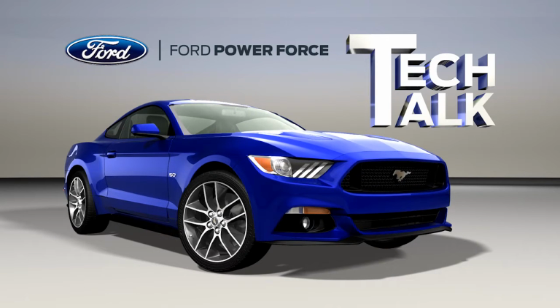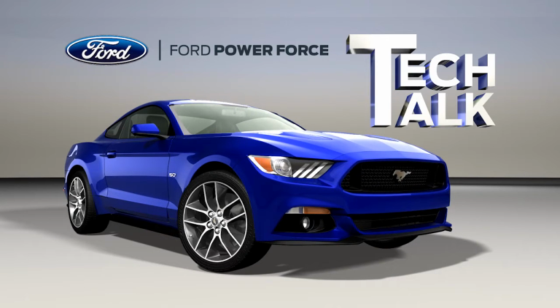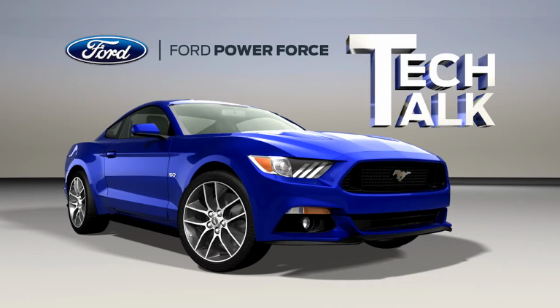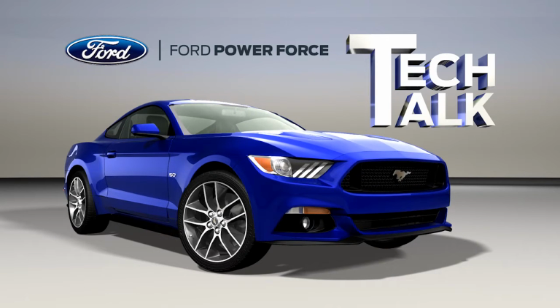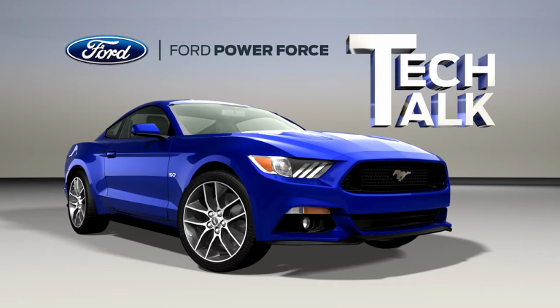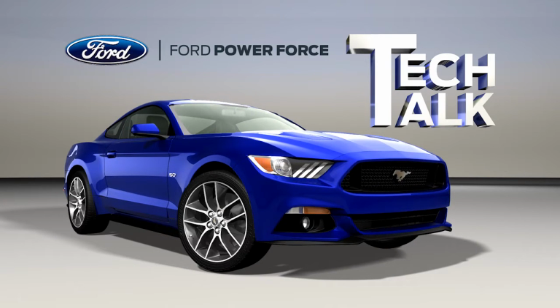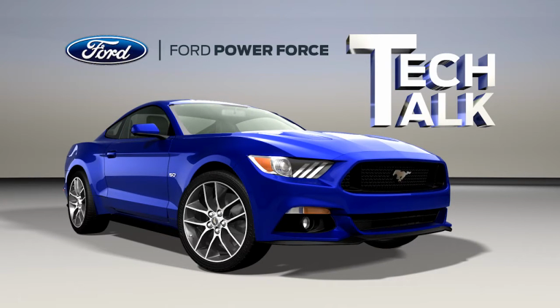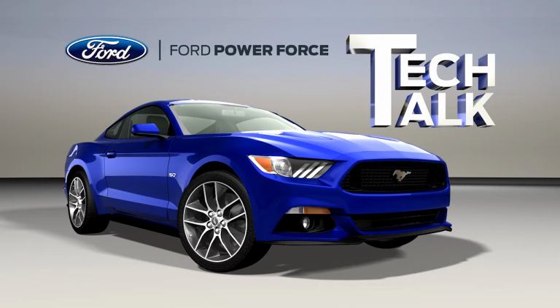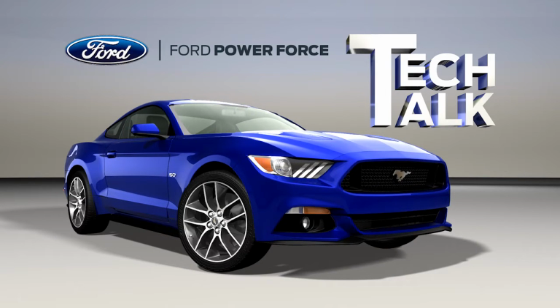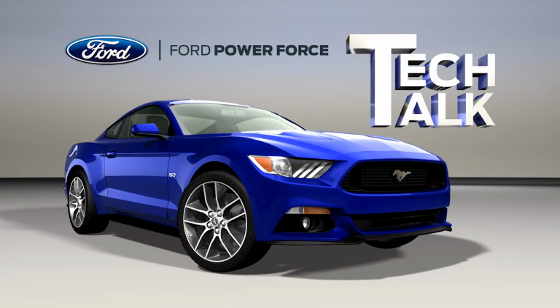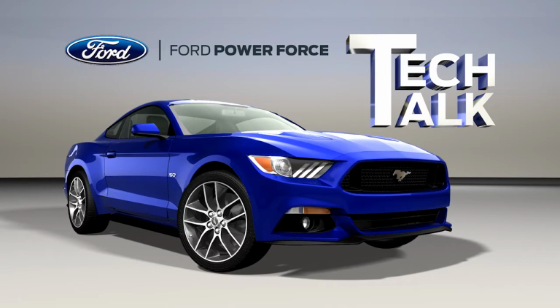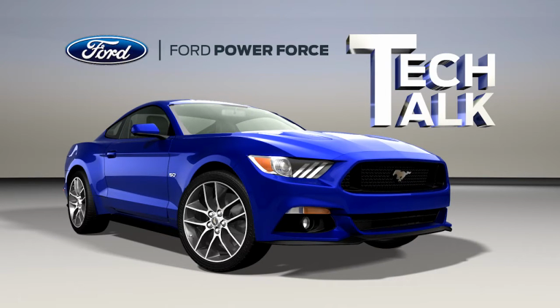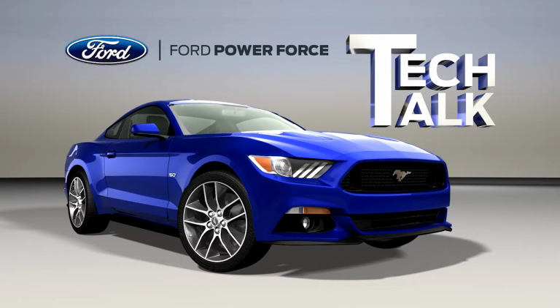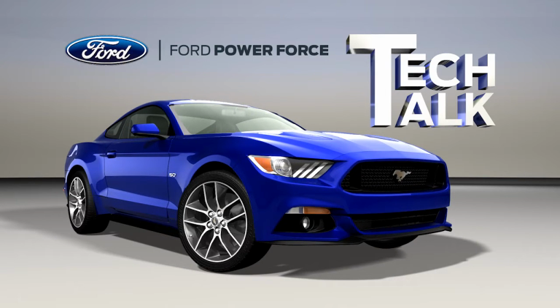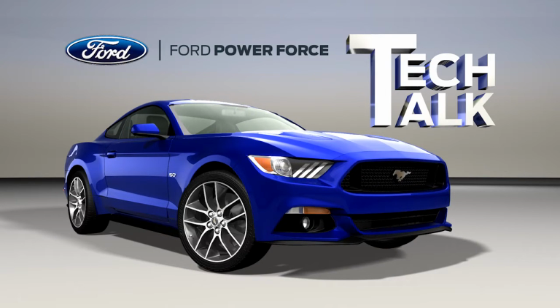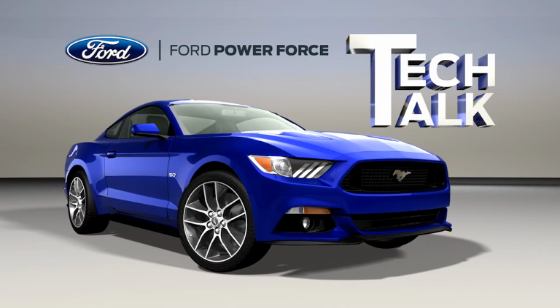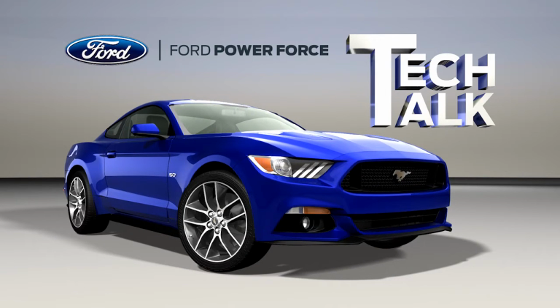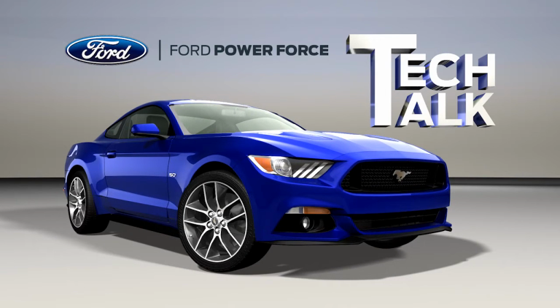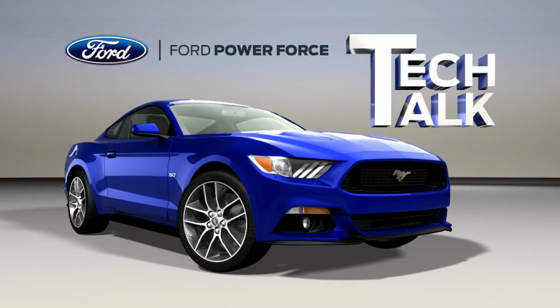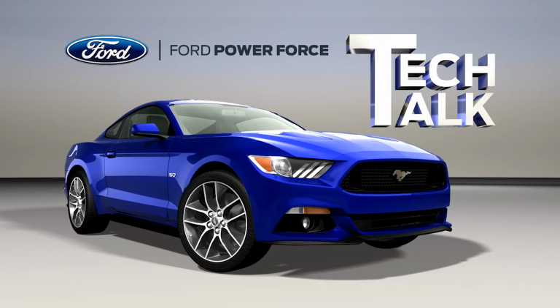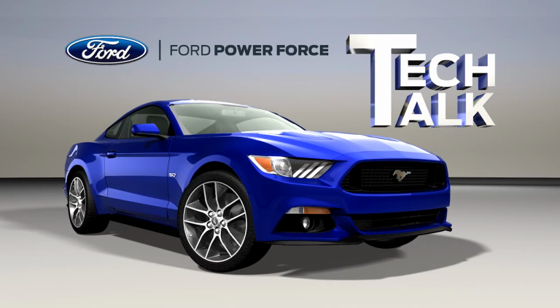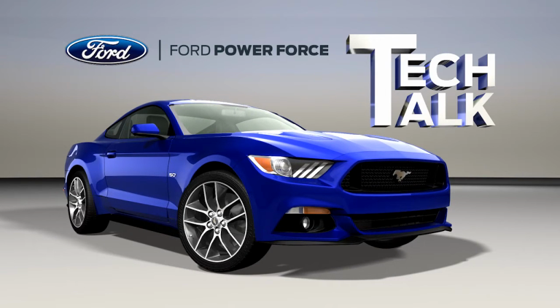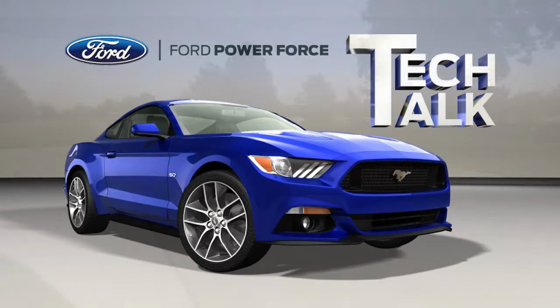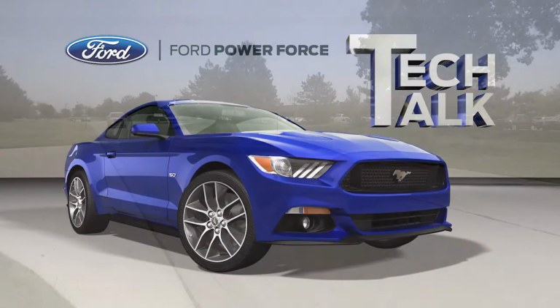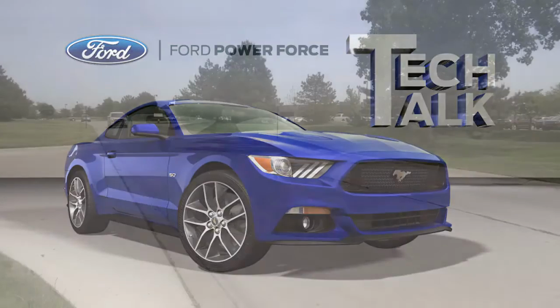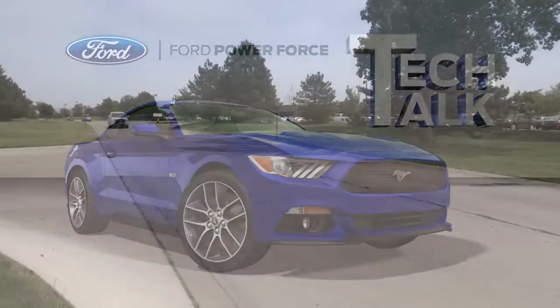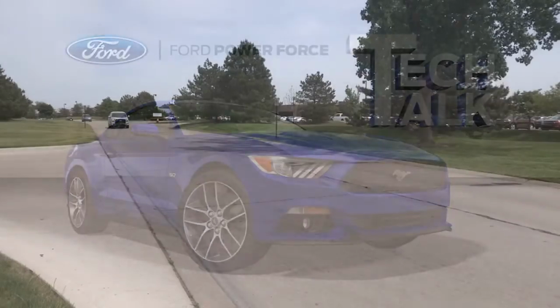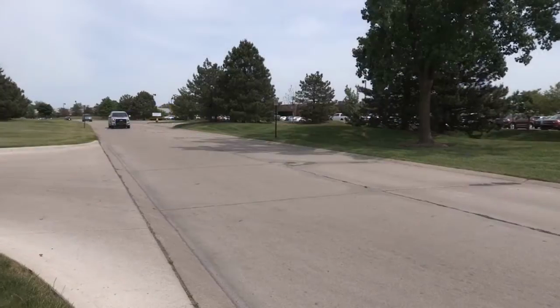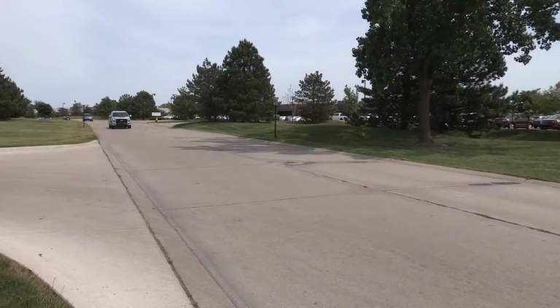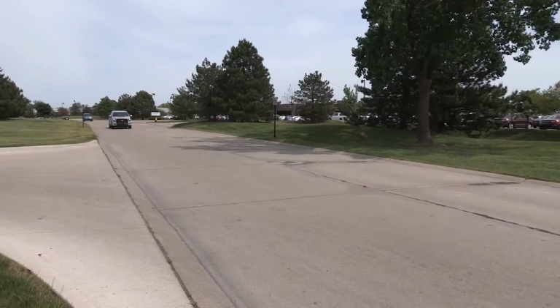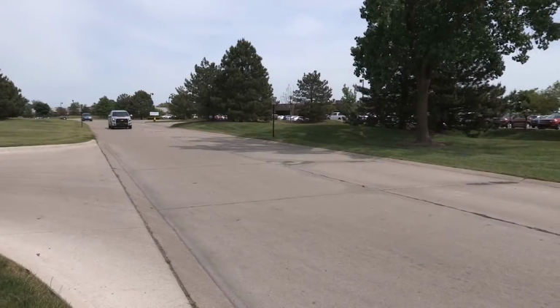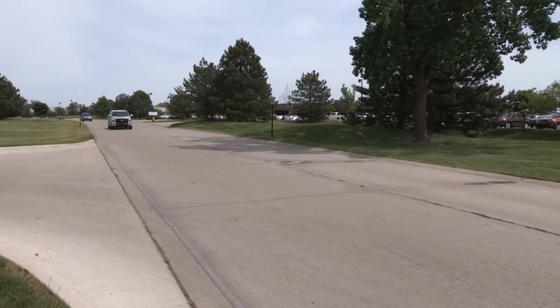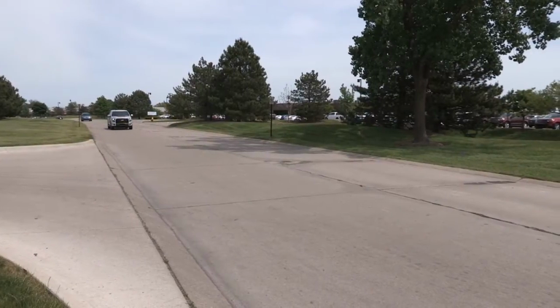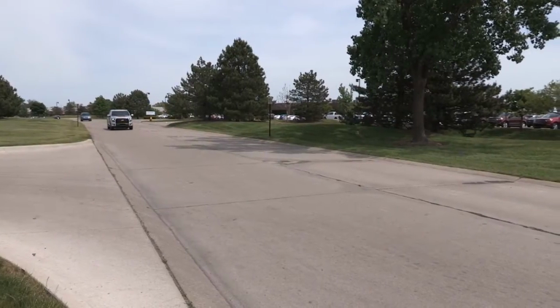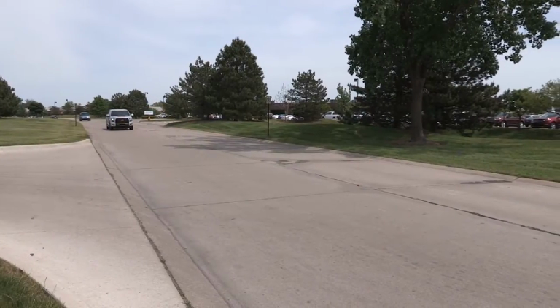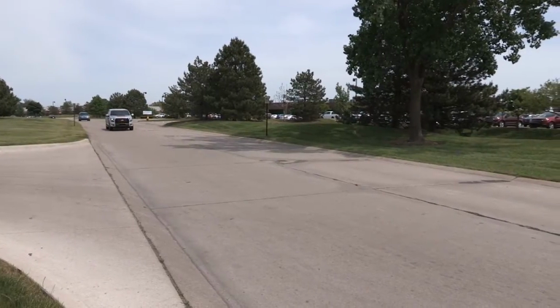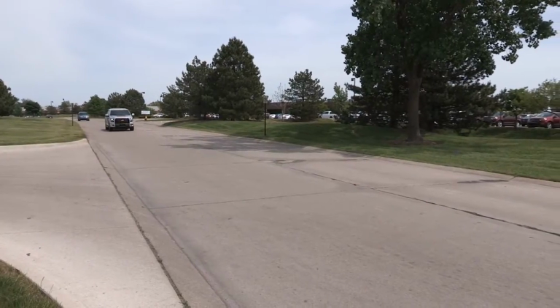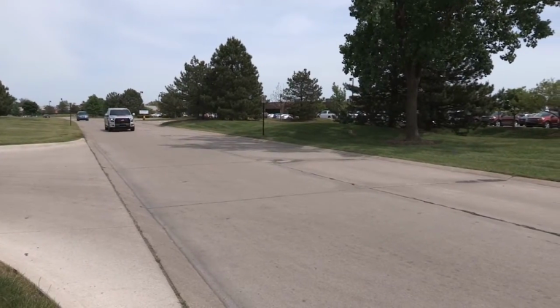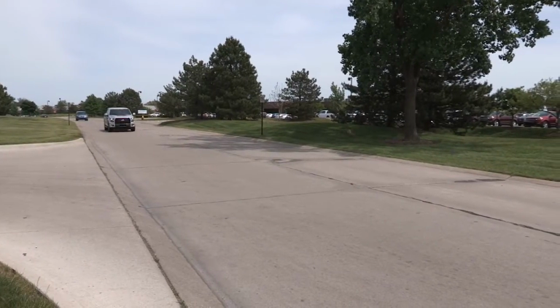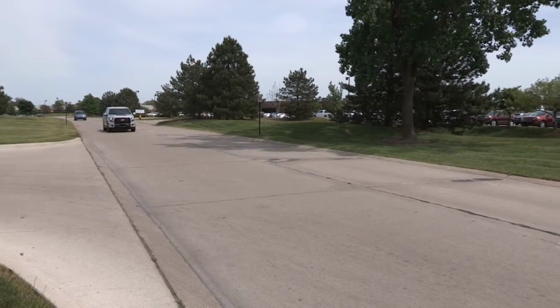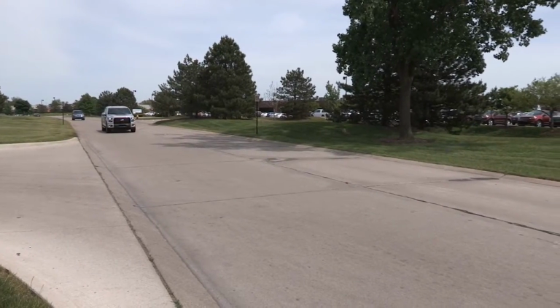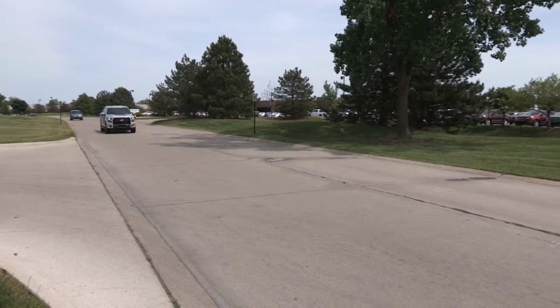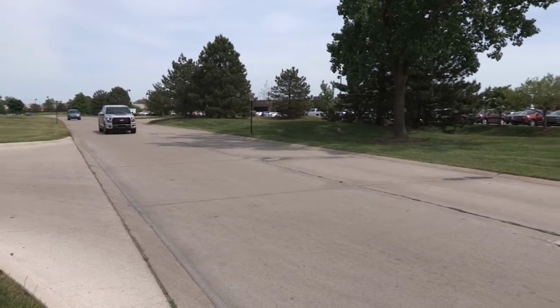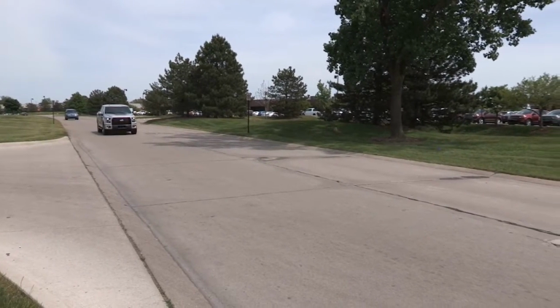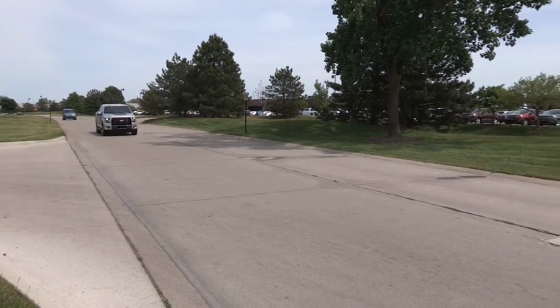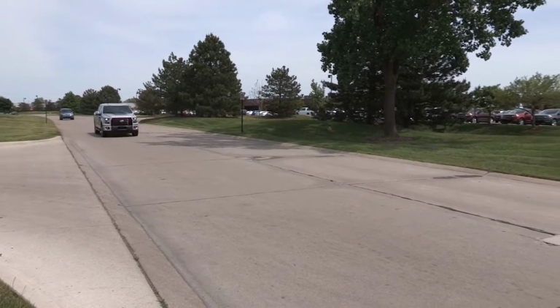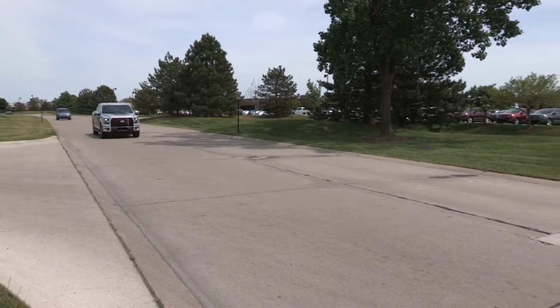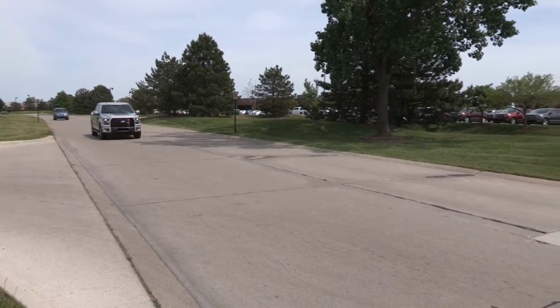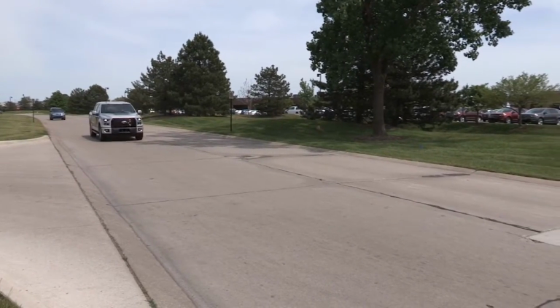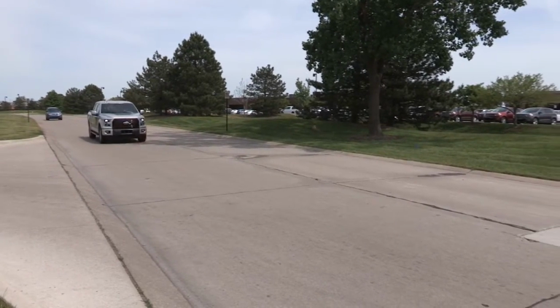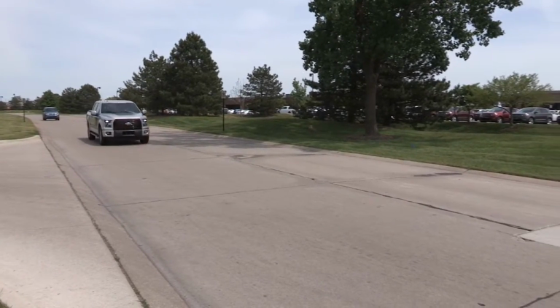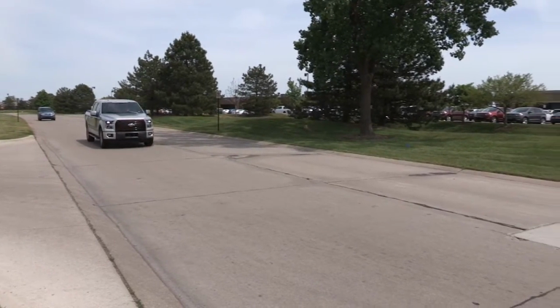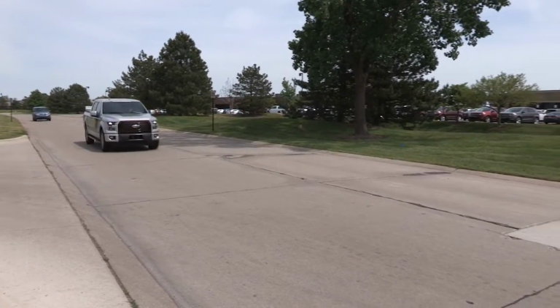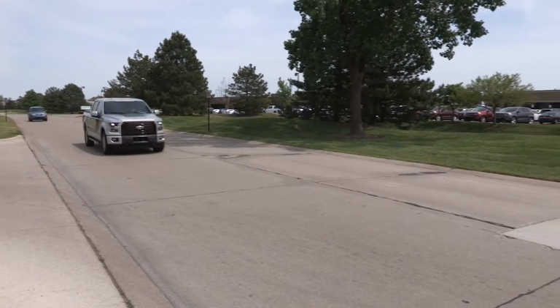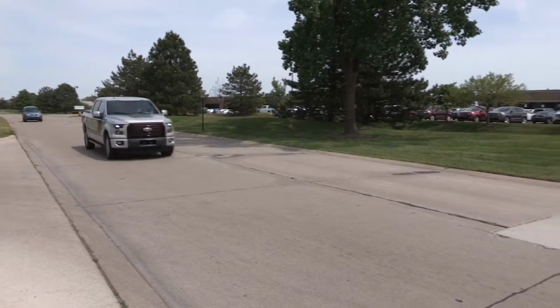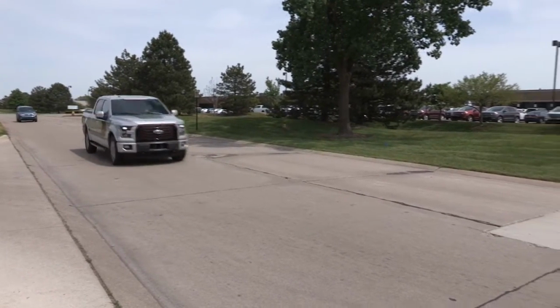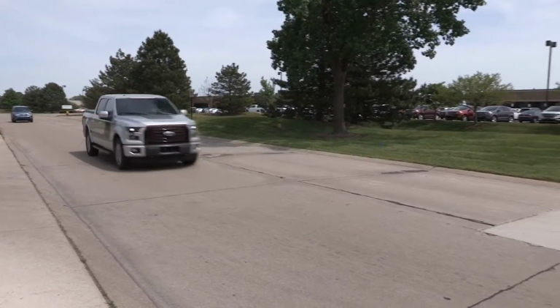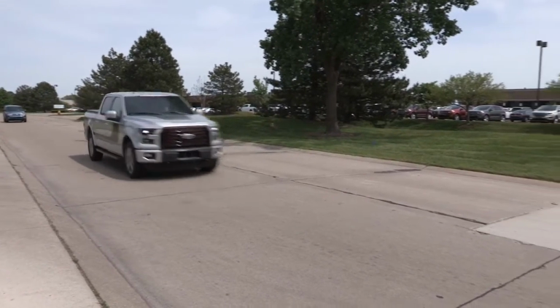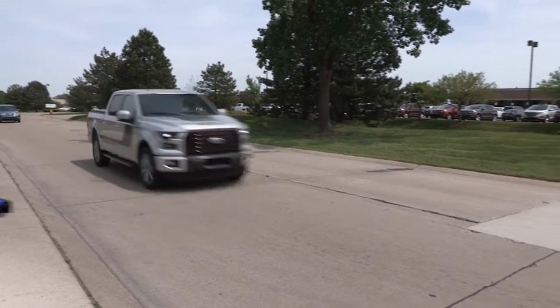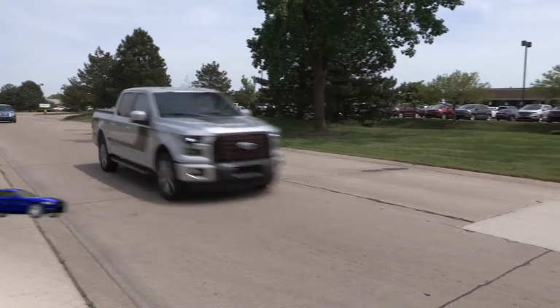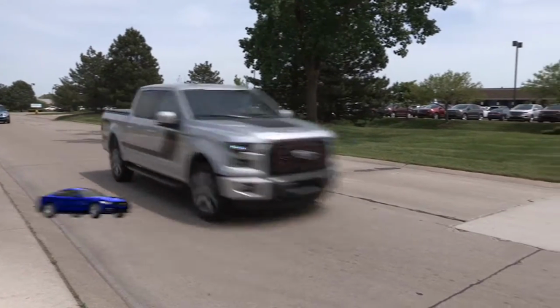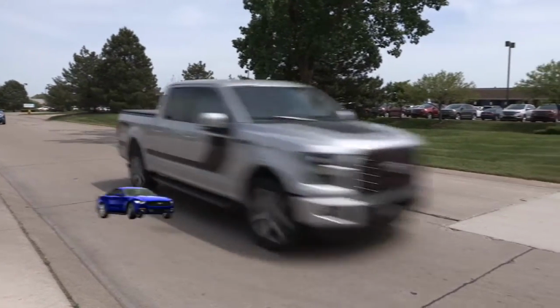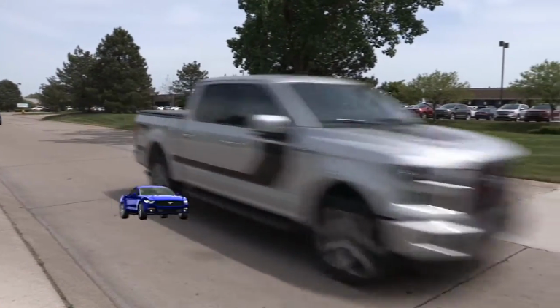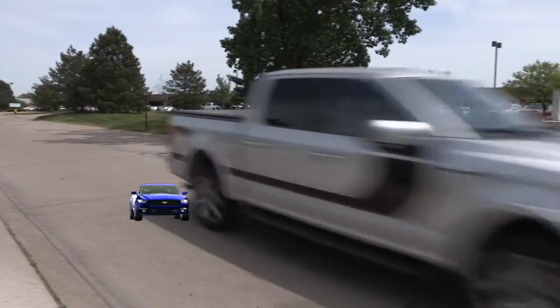Welcome to Ford PowerForce Tech Talk. In this series we'll focus on tips to help you fix your Ford vehicle right the first time.